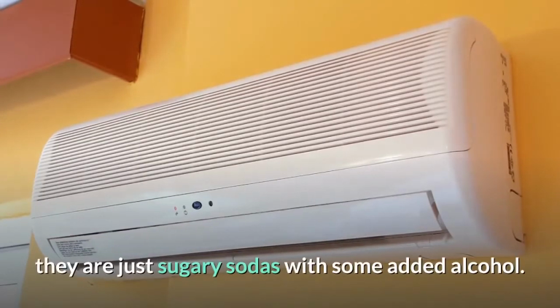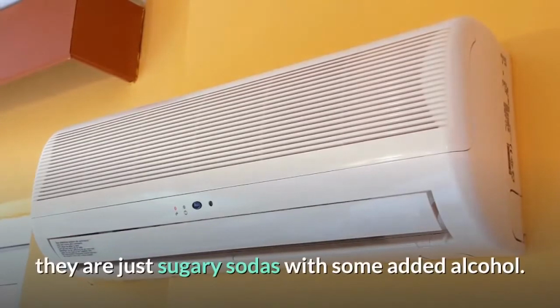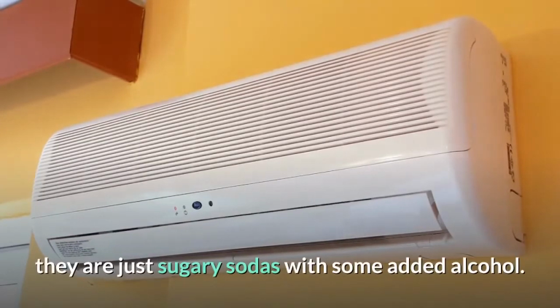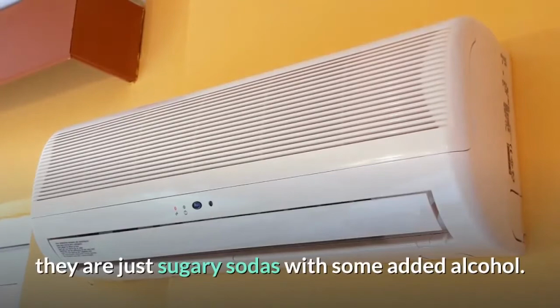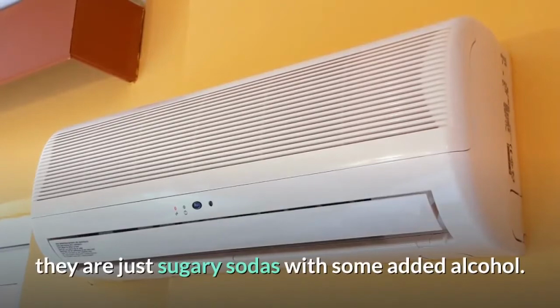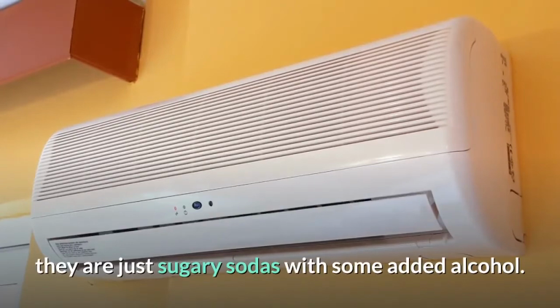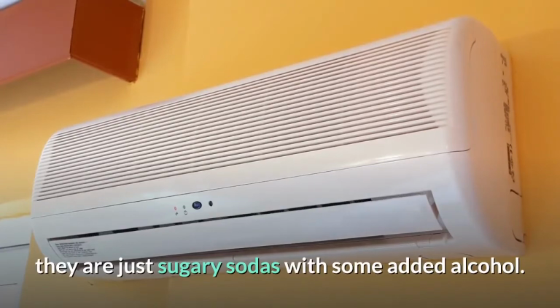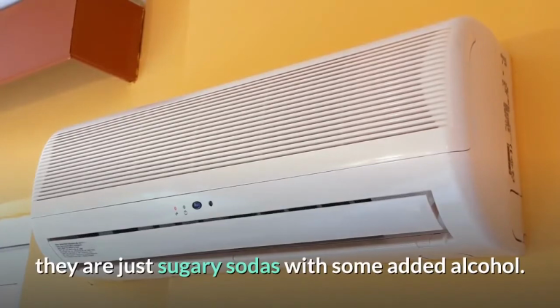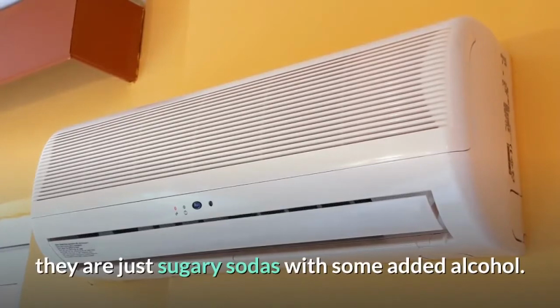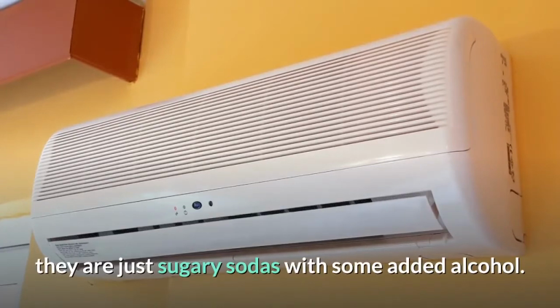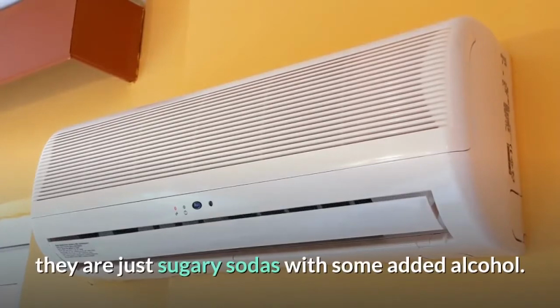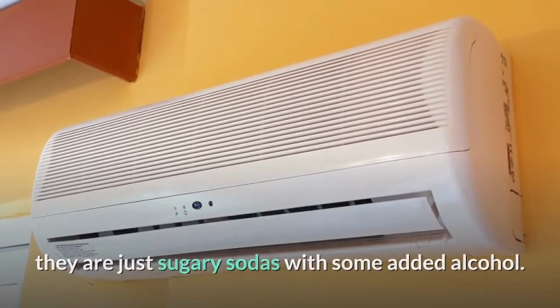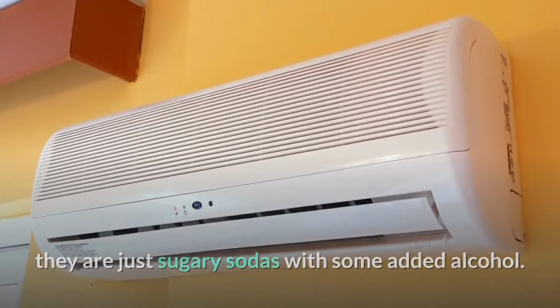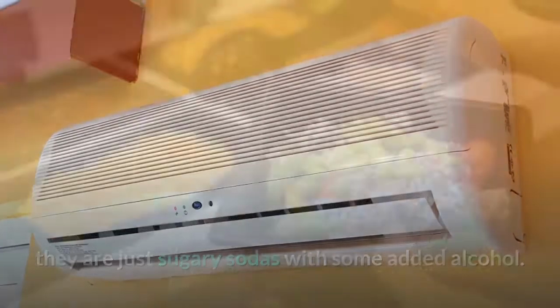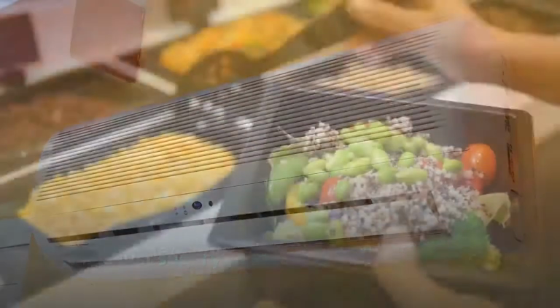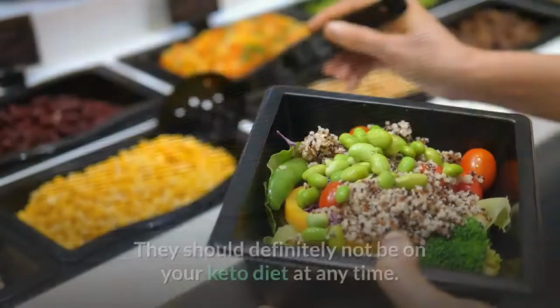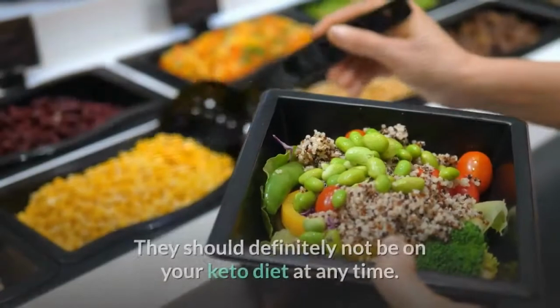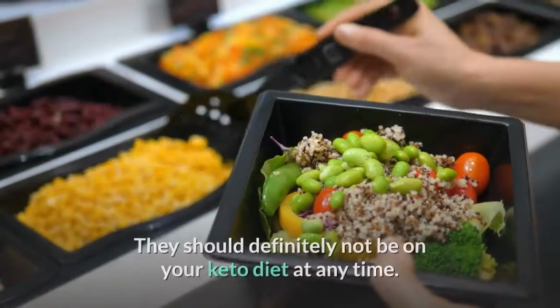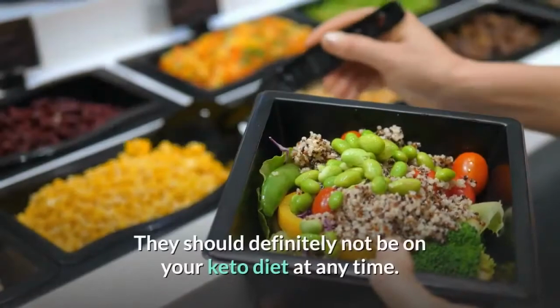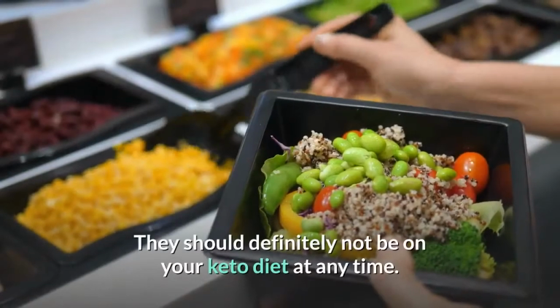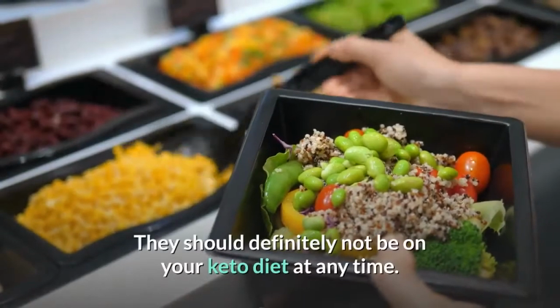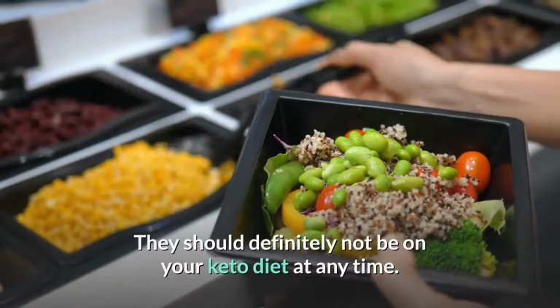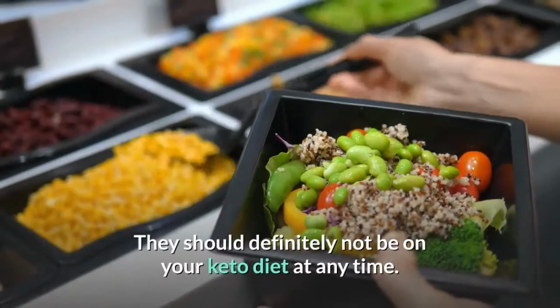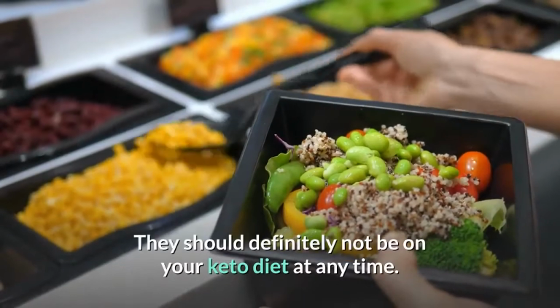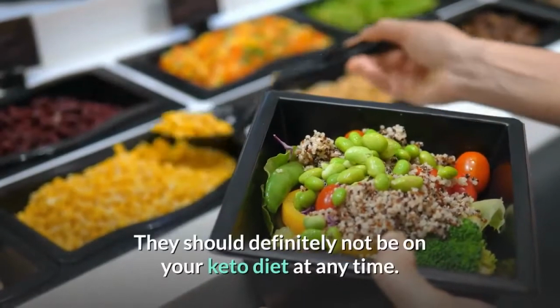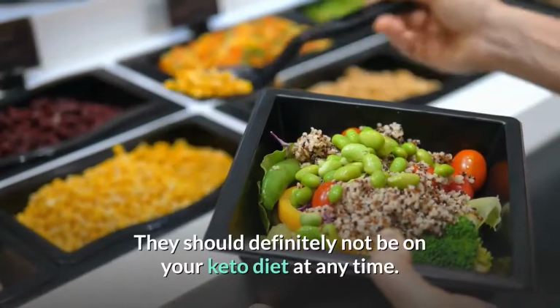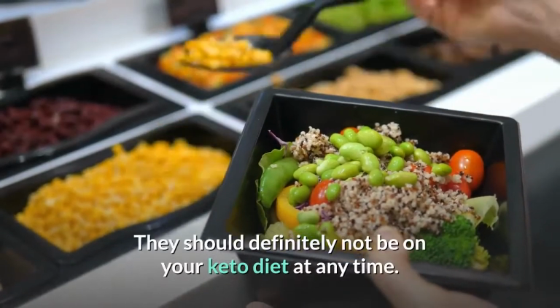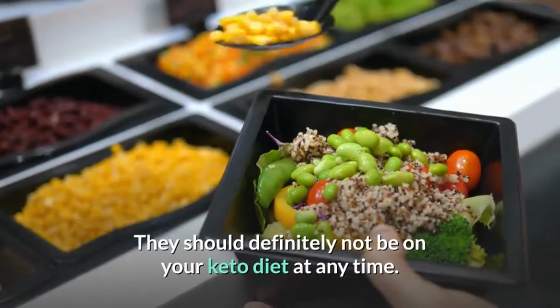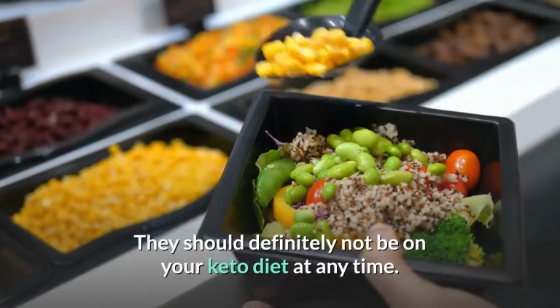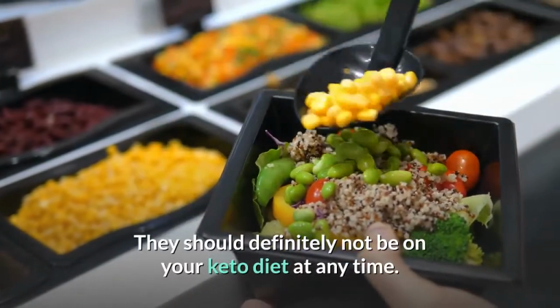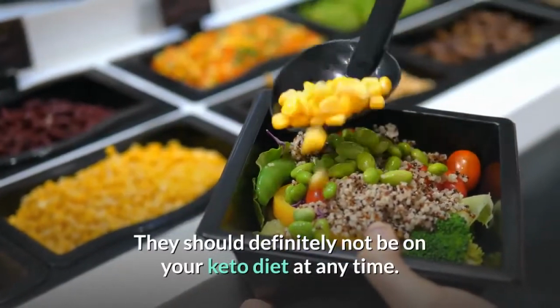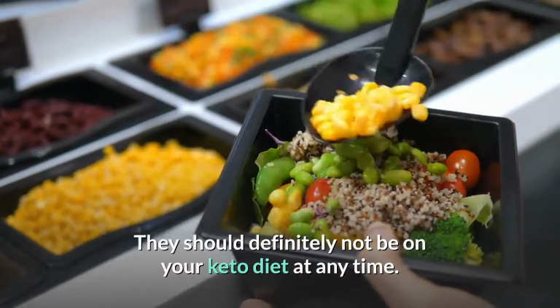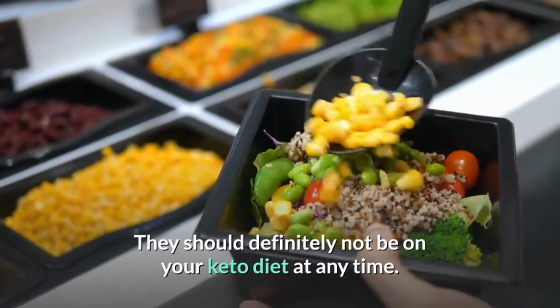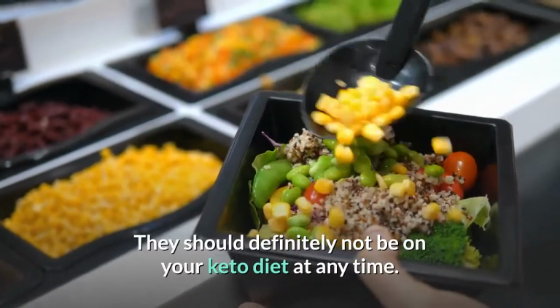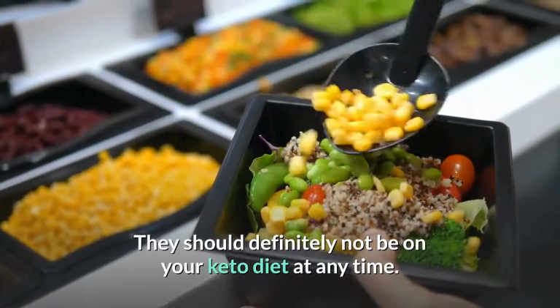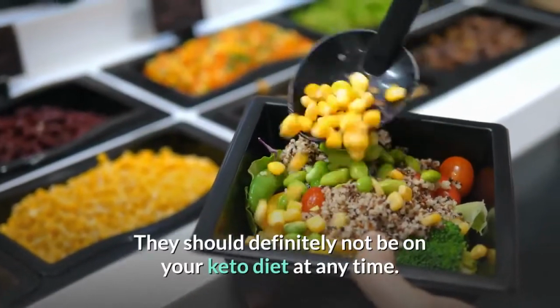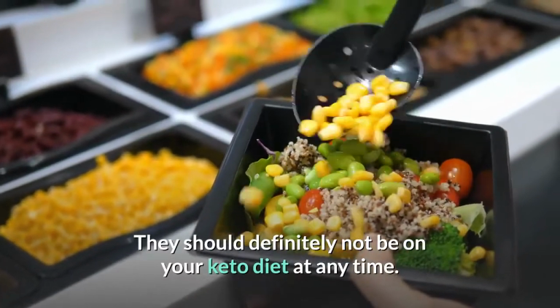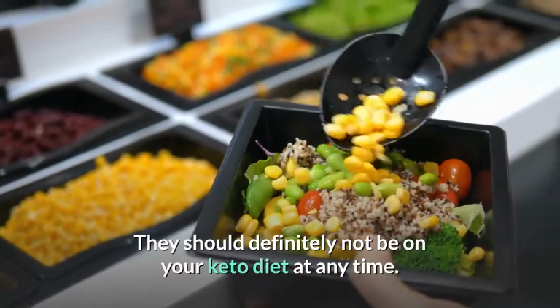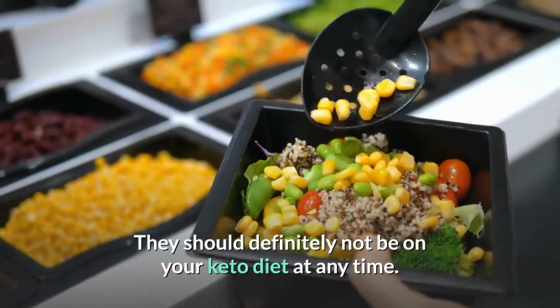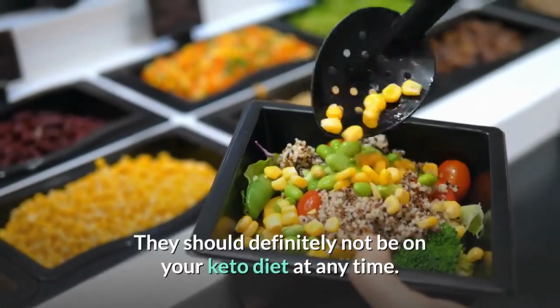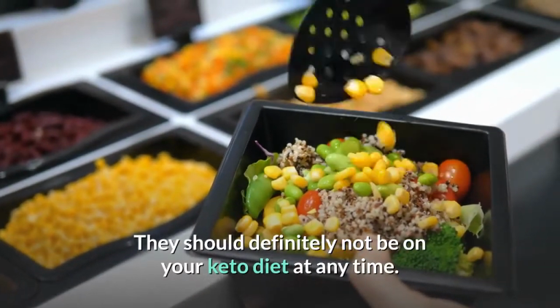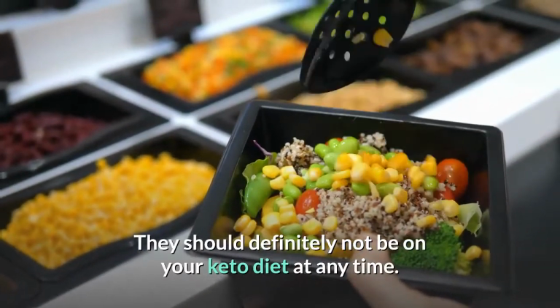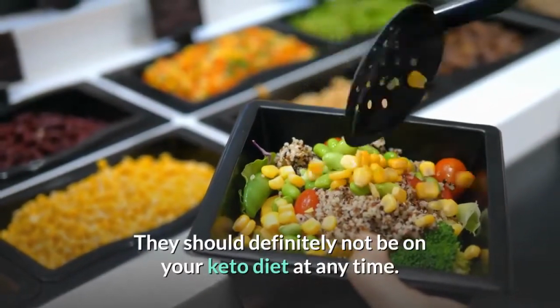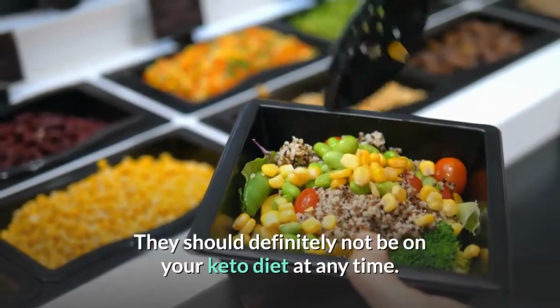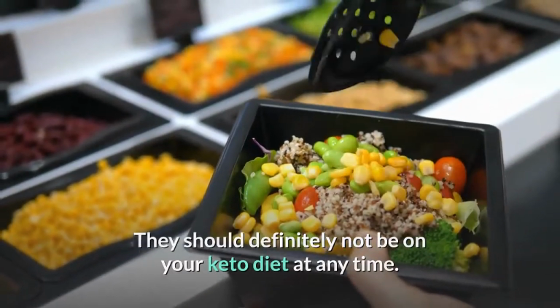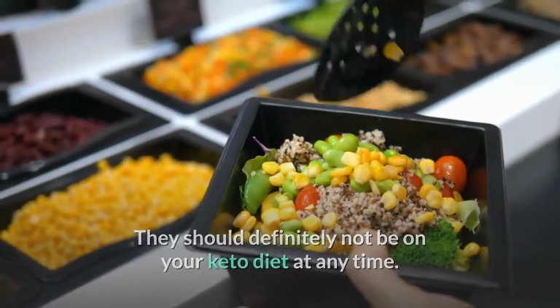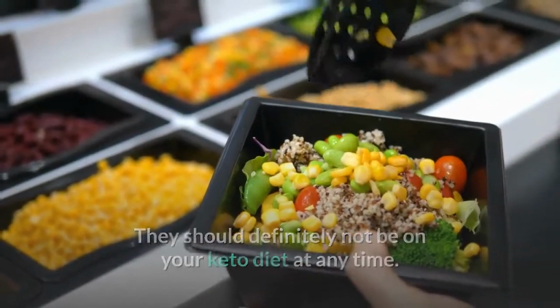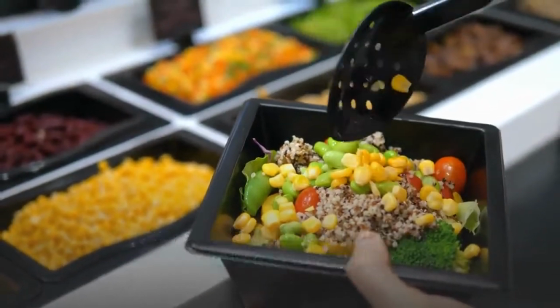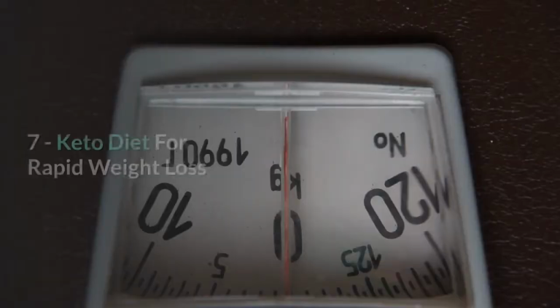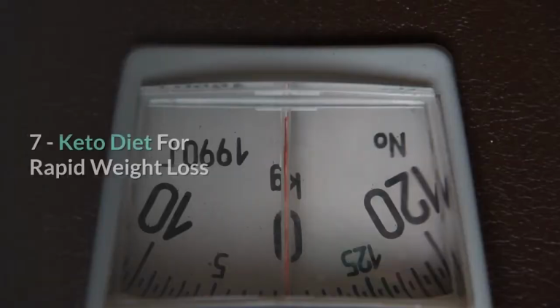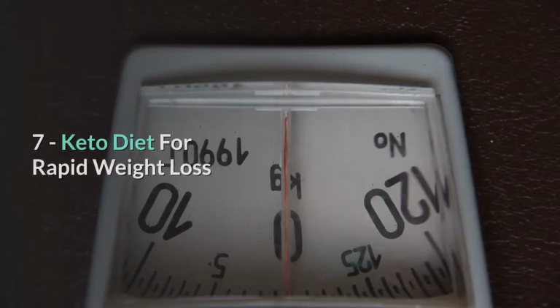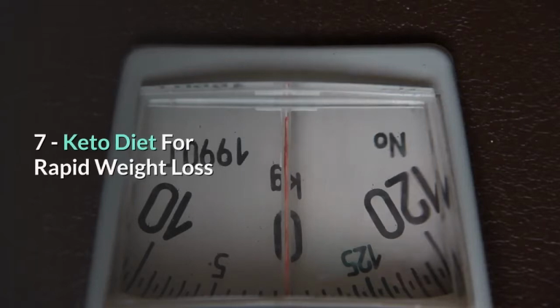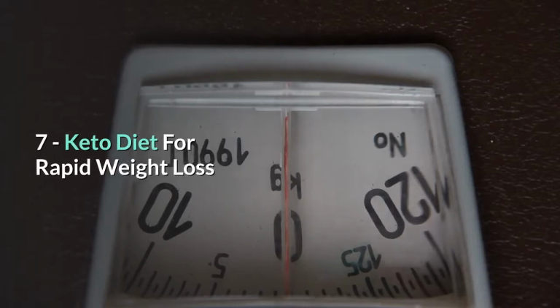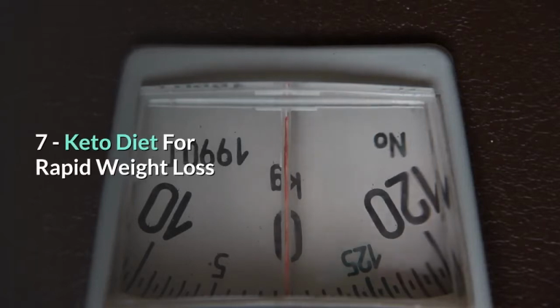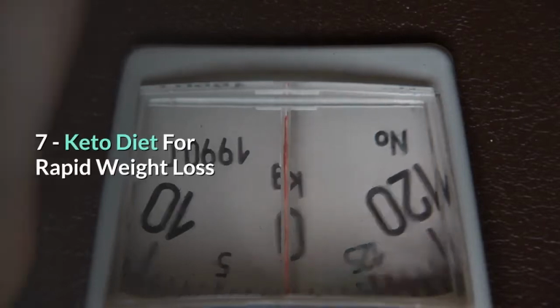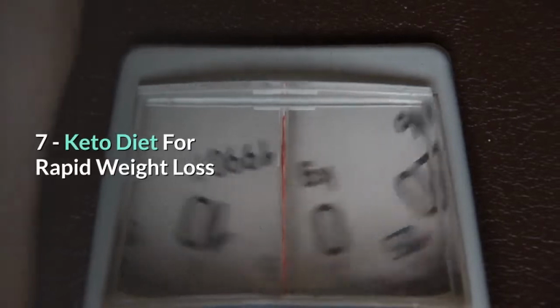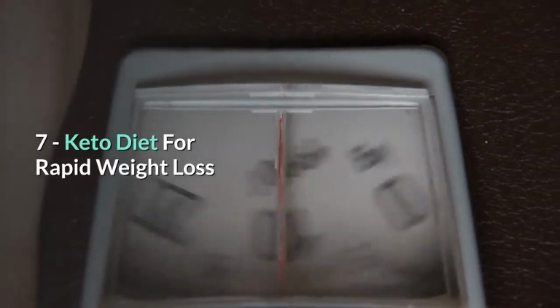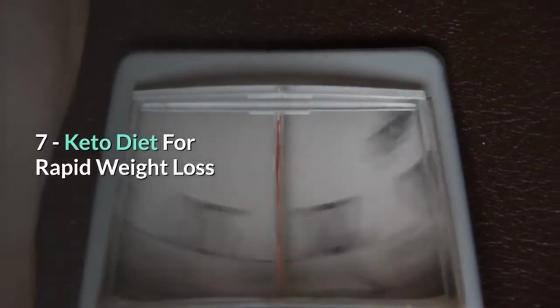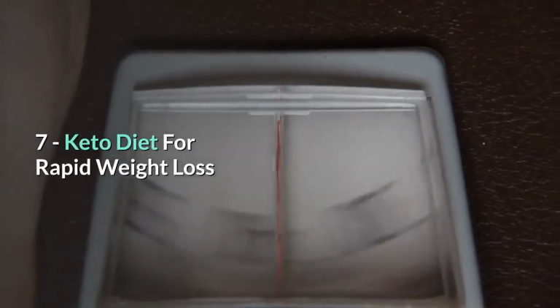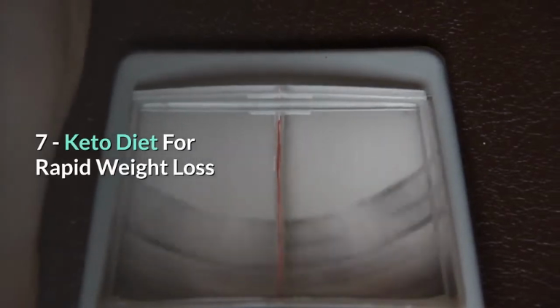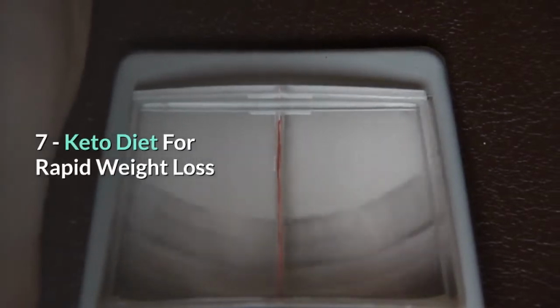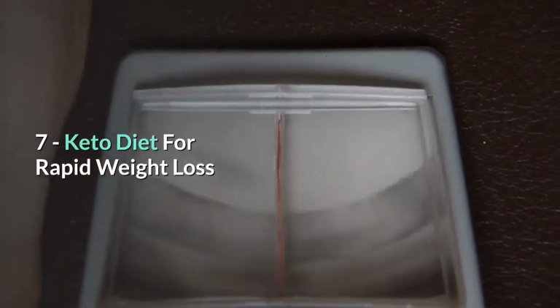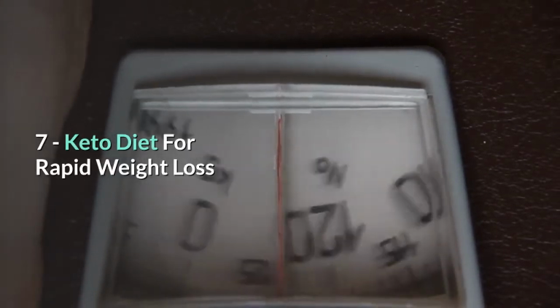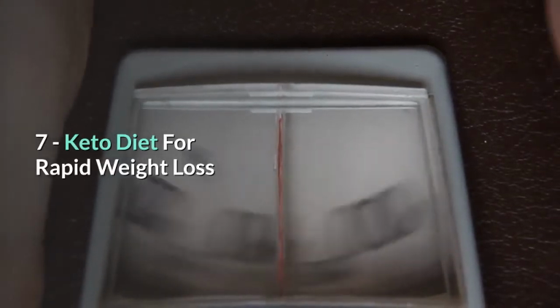Wine coolers may be a tasty treat, but in reality they are just sugary sodas with some added alcohol and should definitely not be on your keto diet.